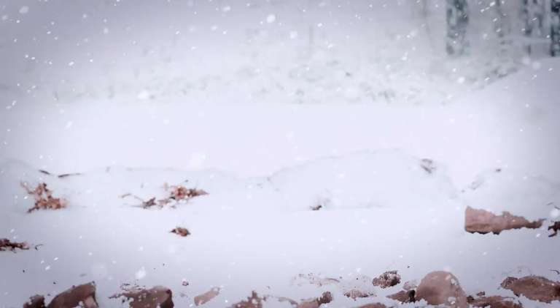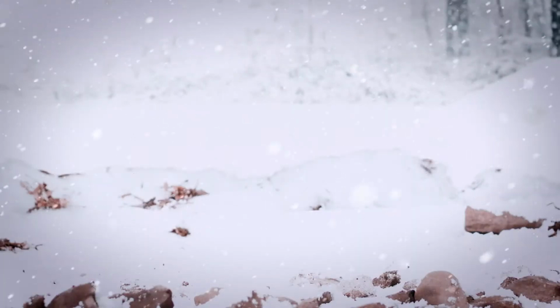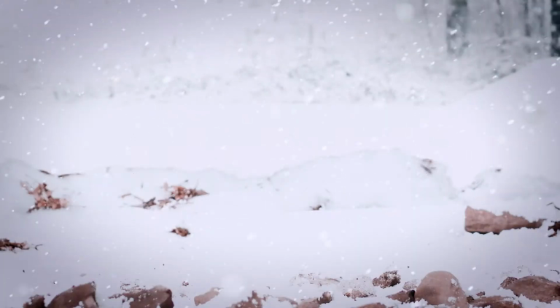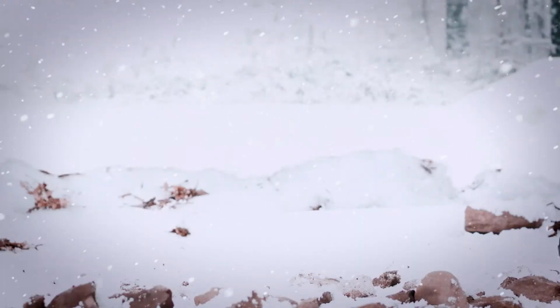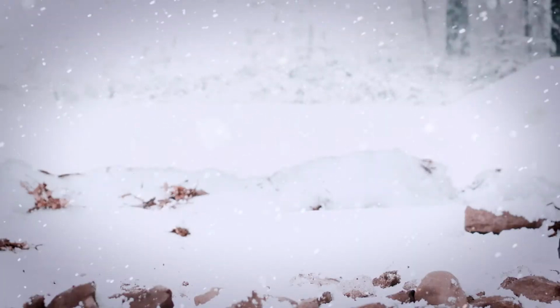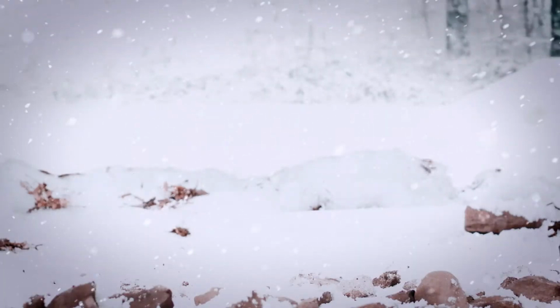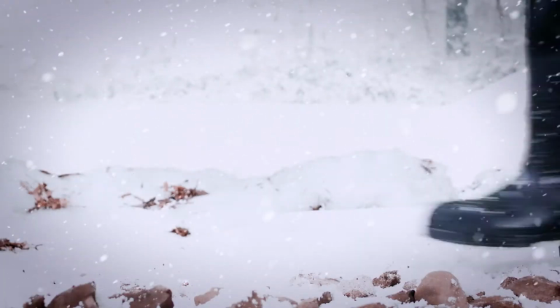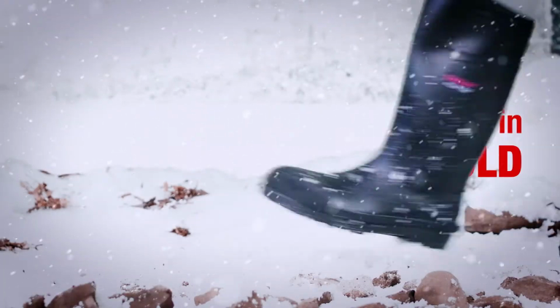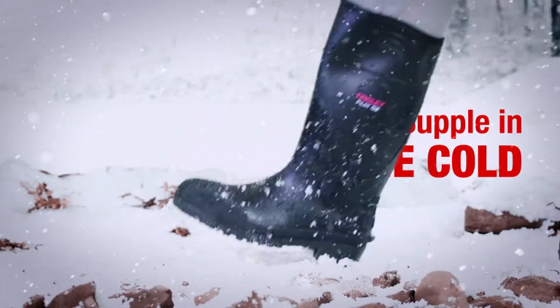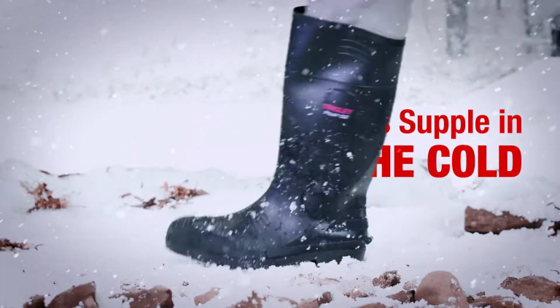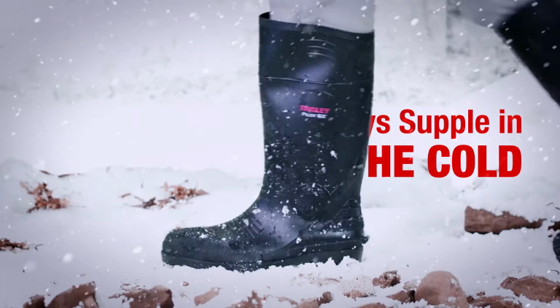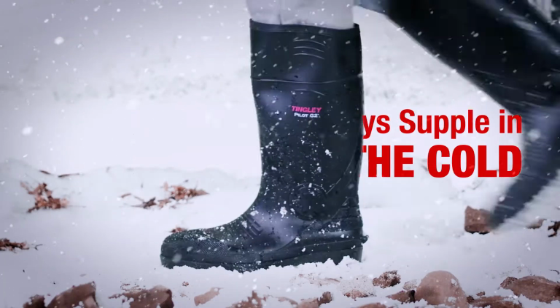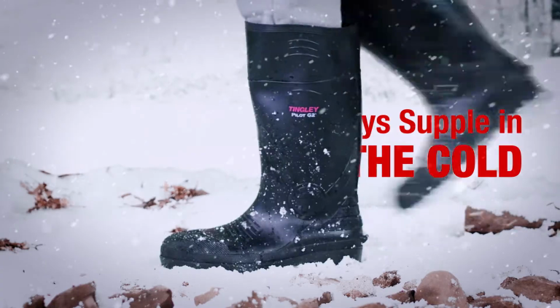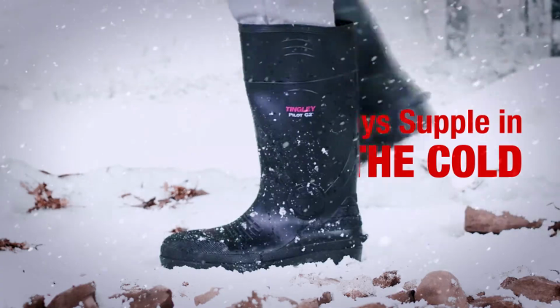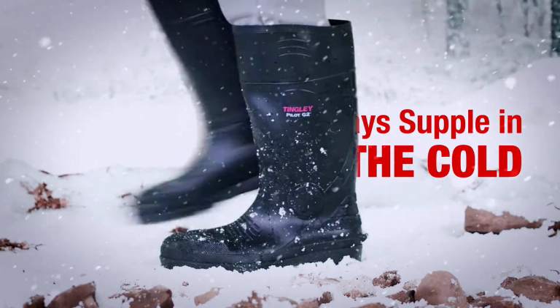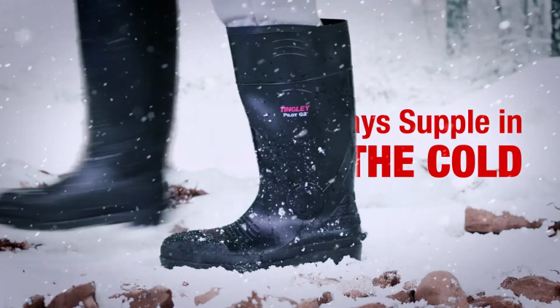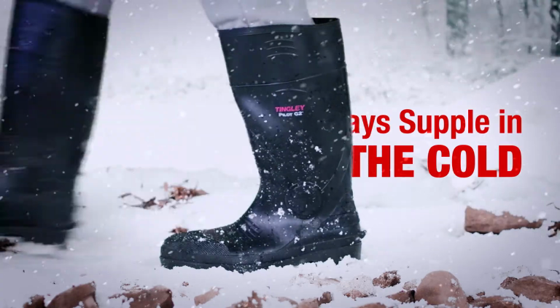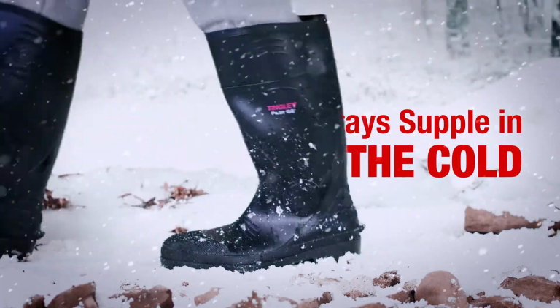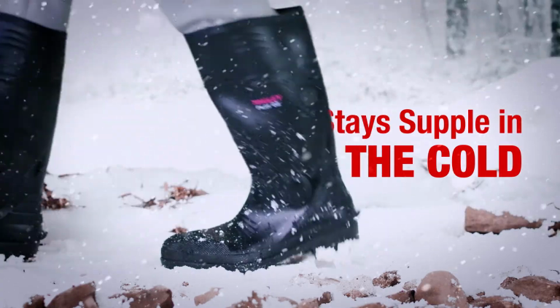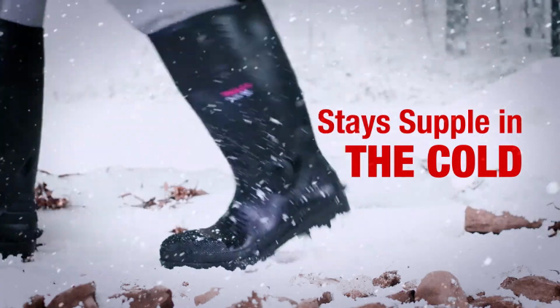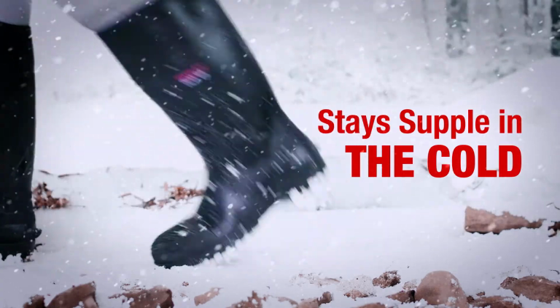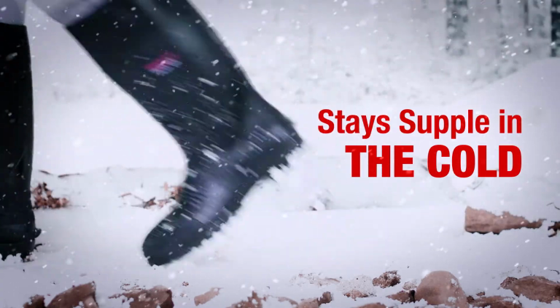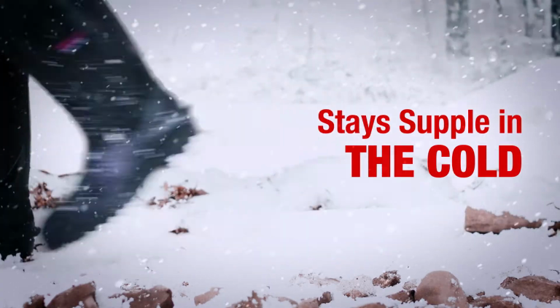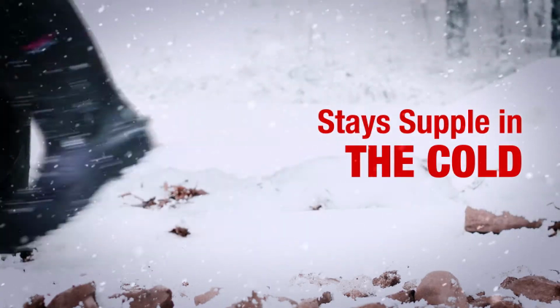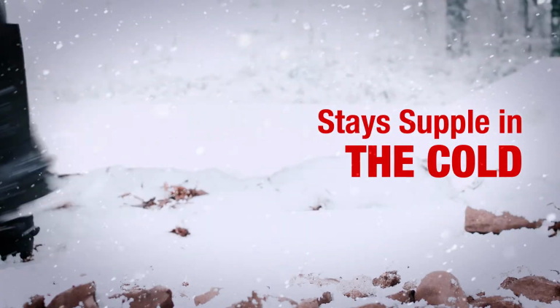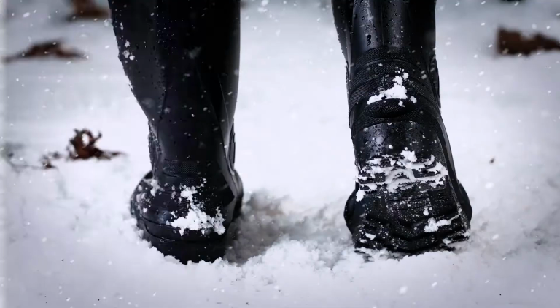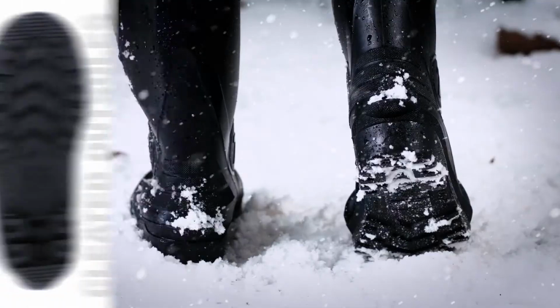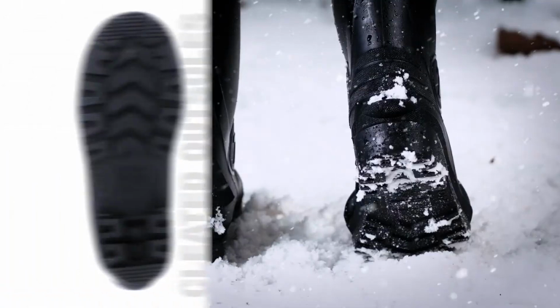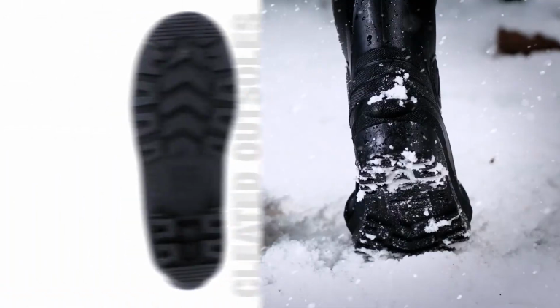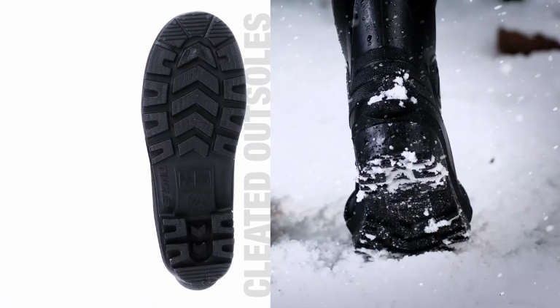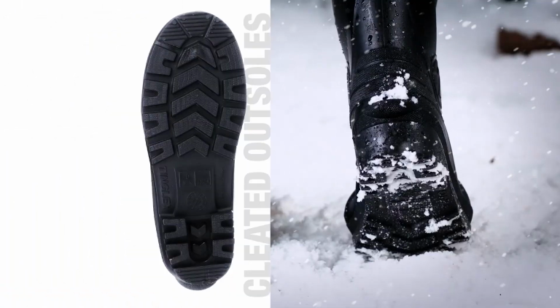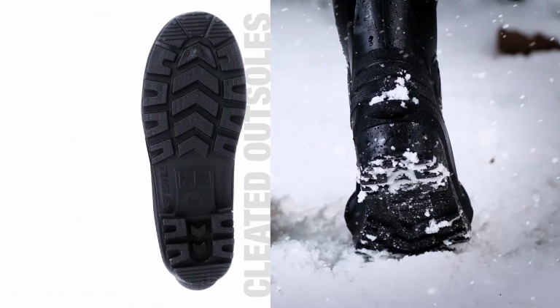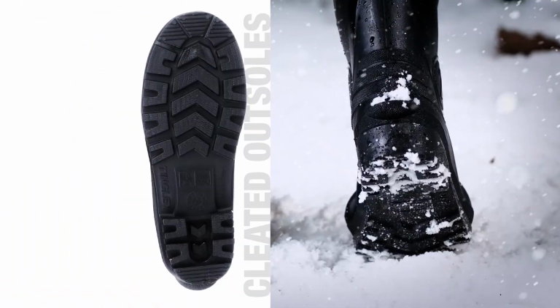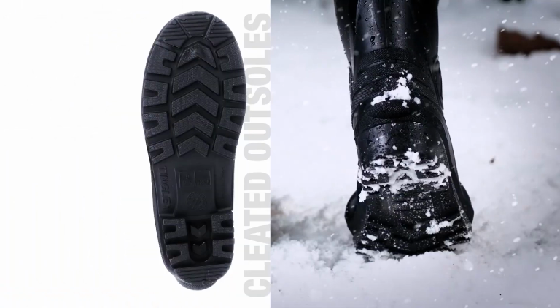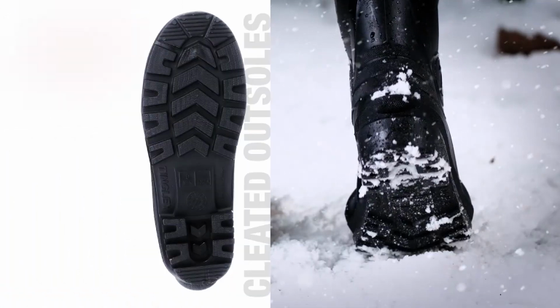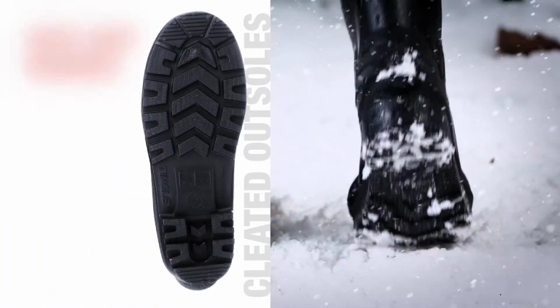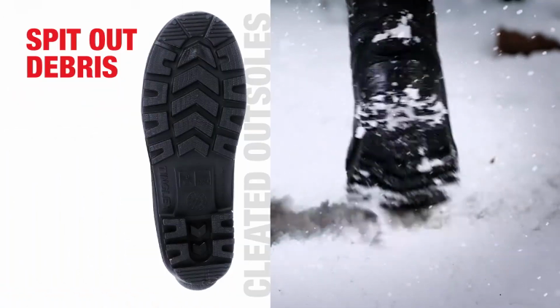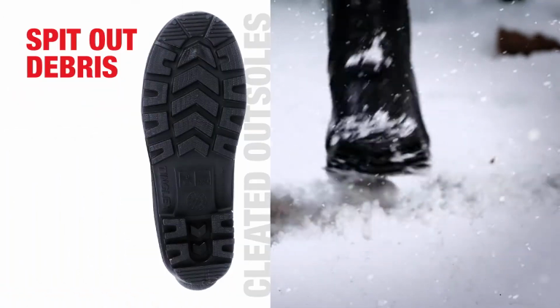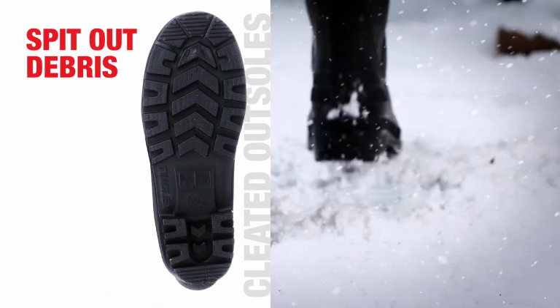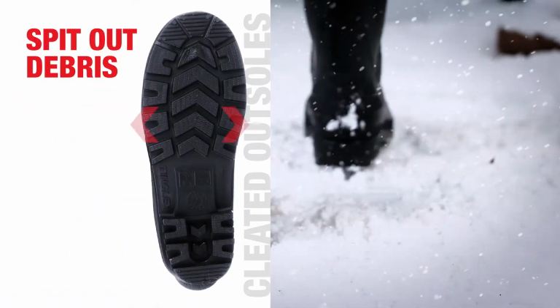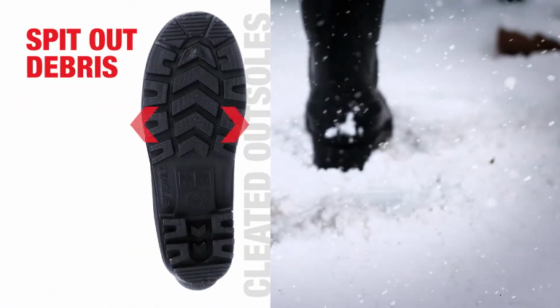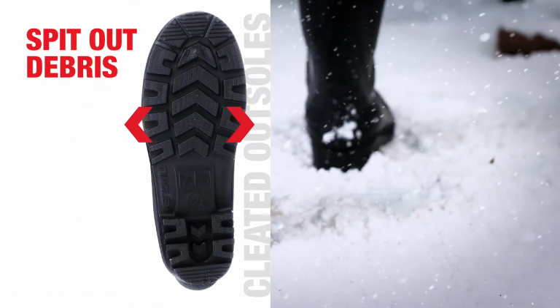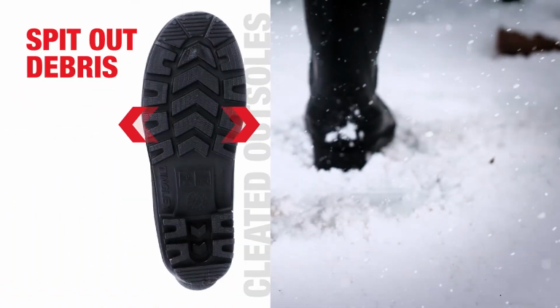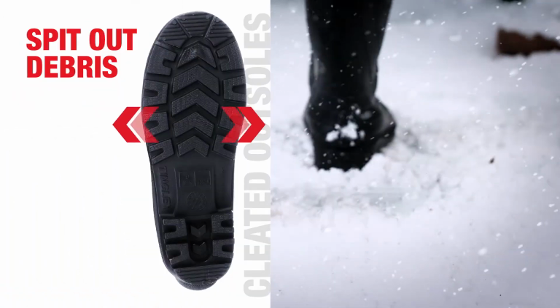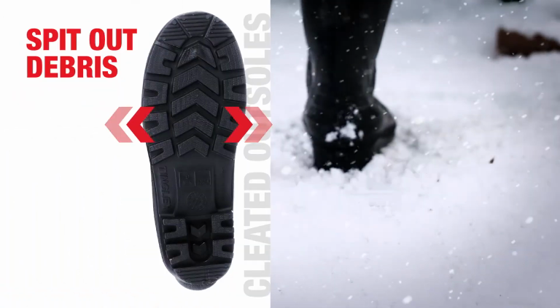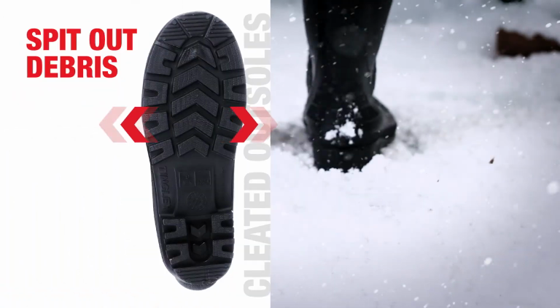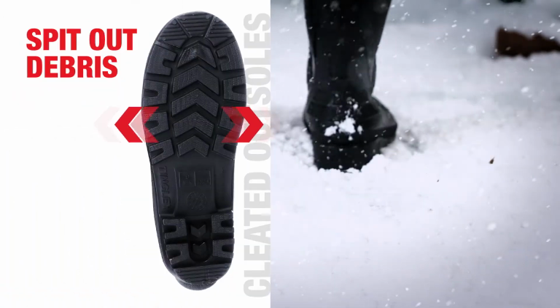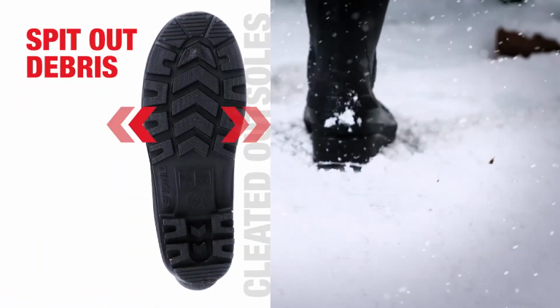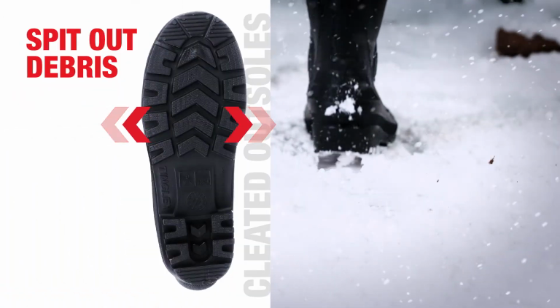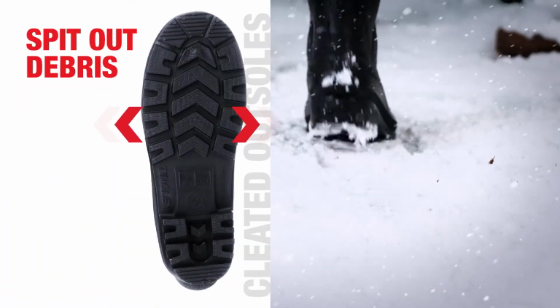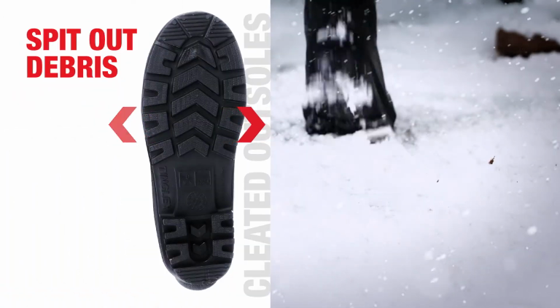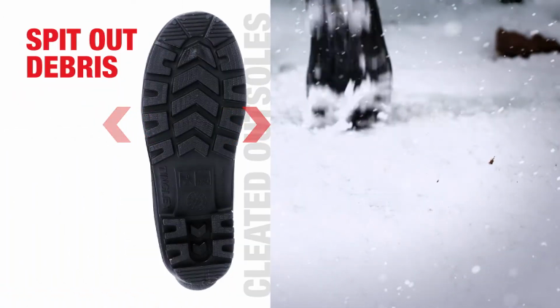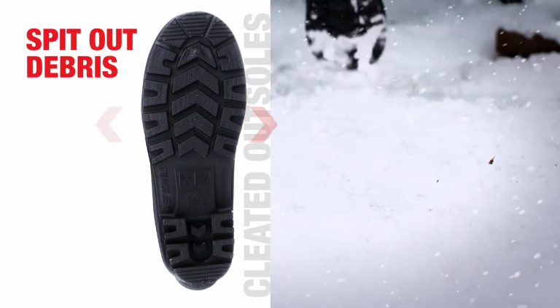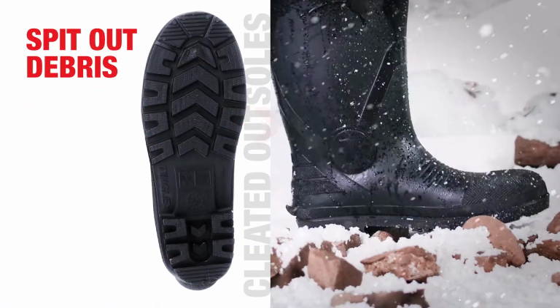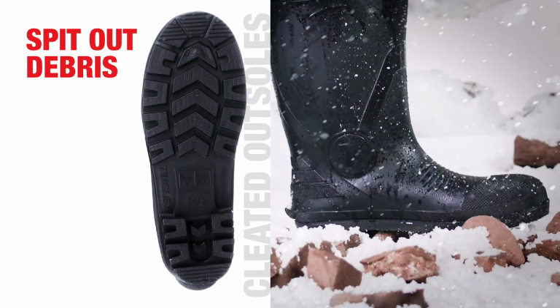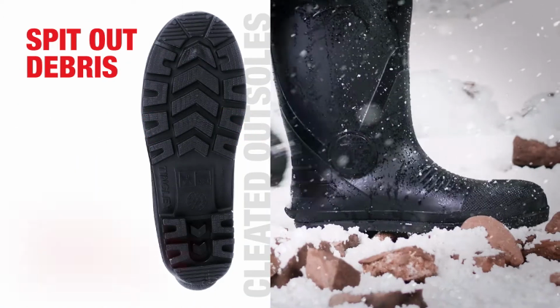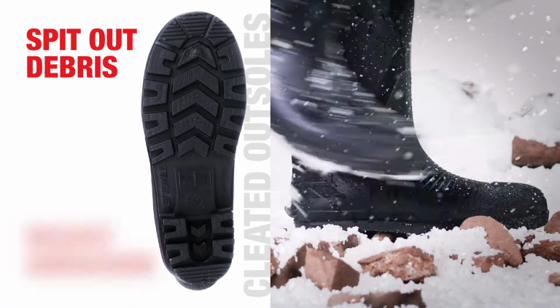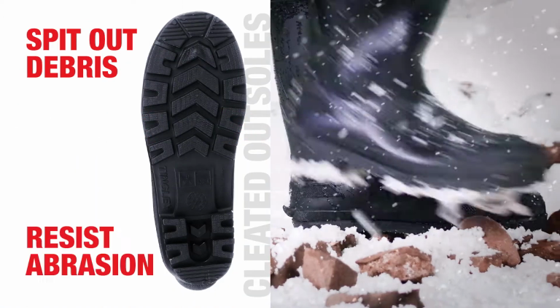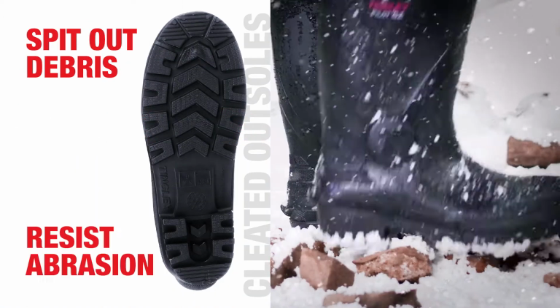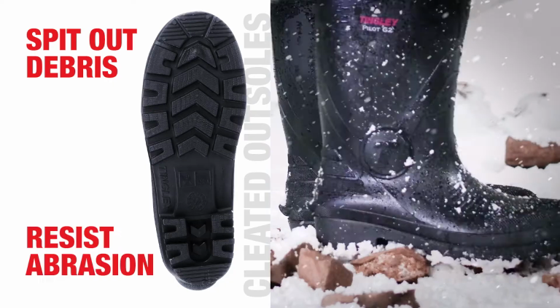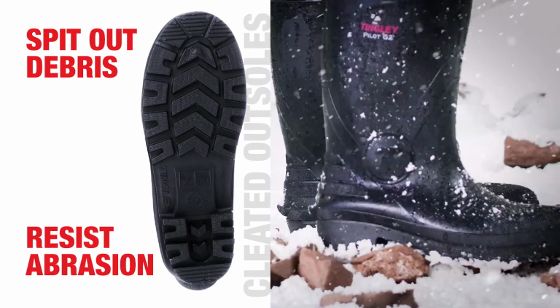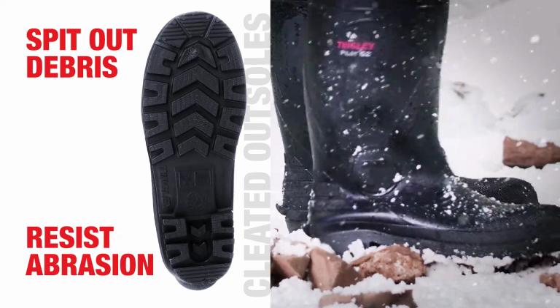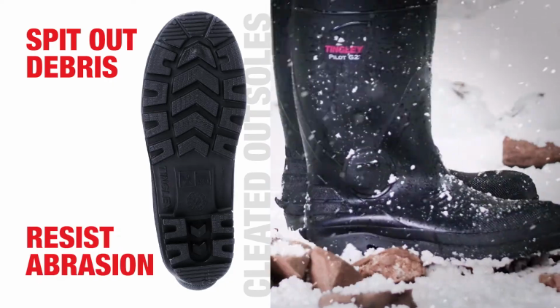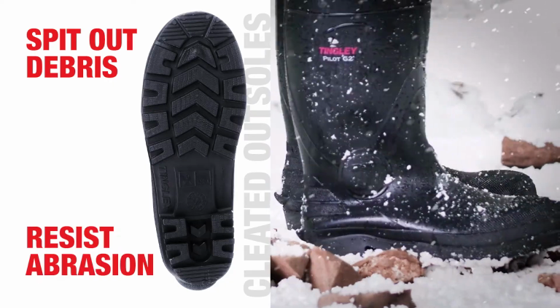Pilot's flexible upper stays supple in the cold. Cleated outsoles spit out debris as you walk and deliver abrasion resistance.